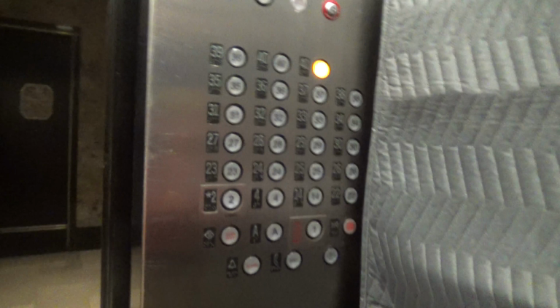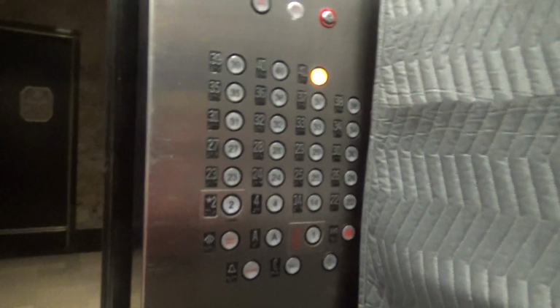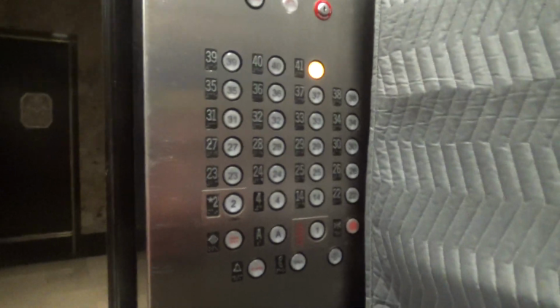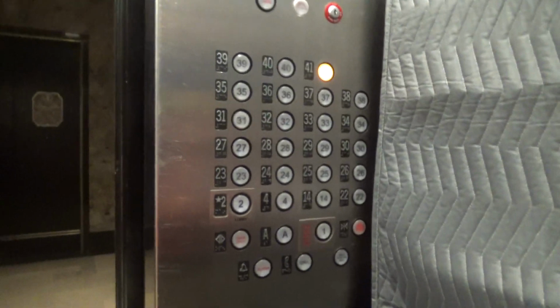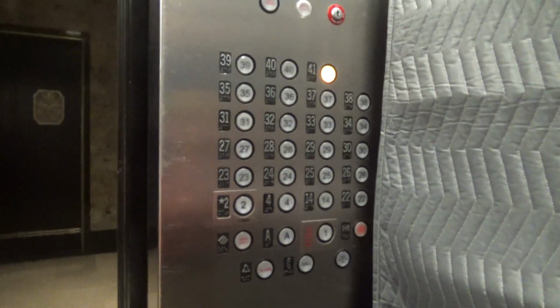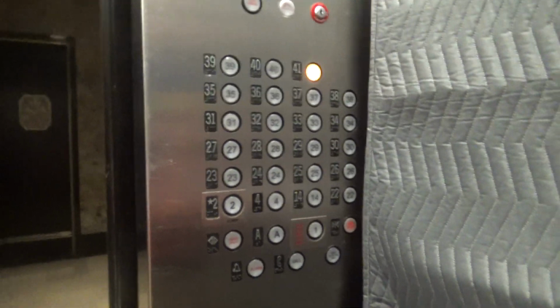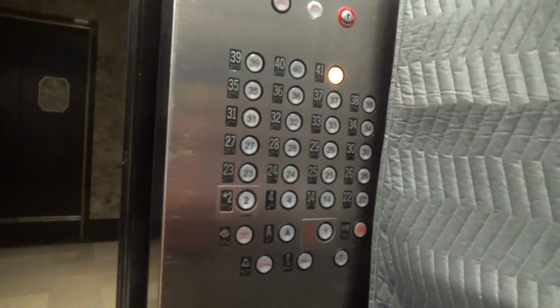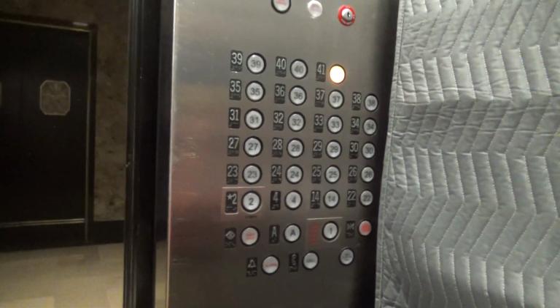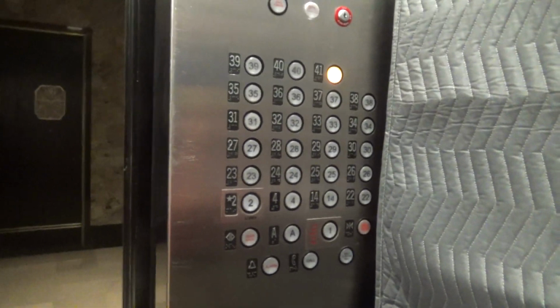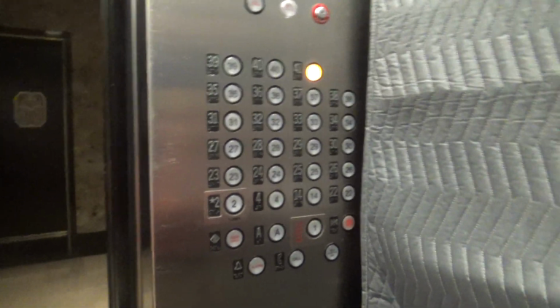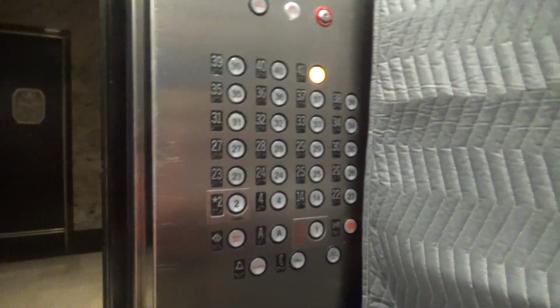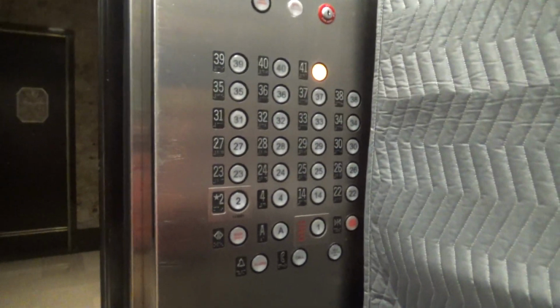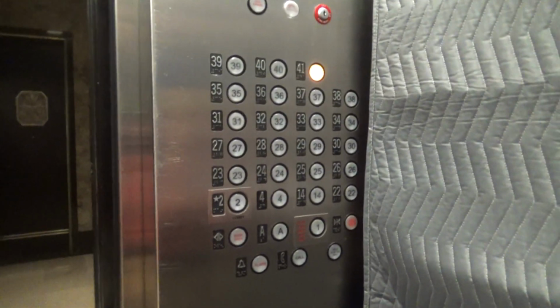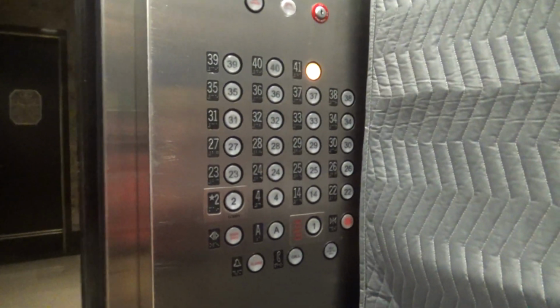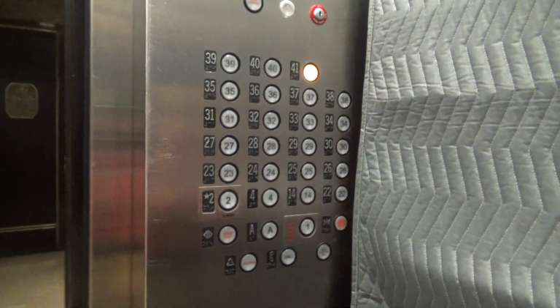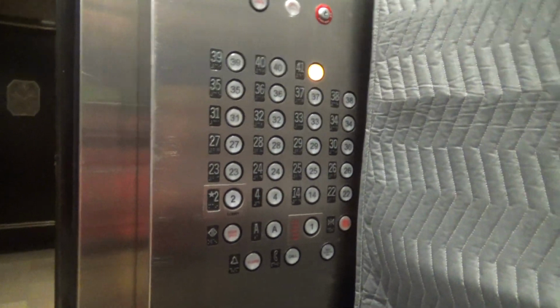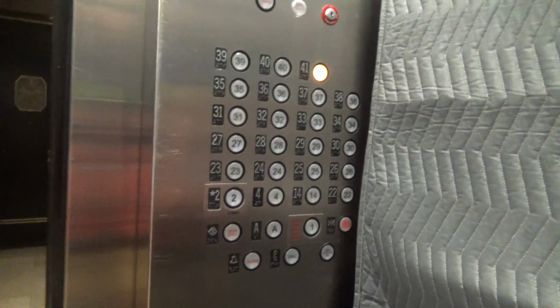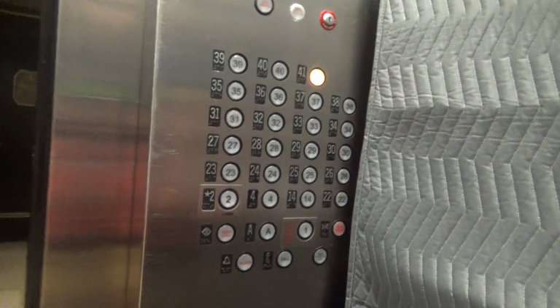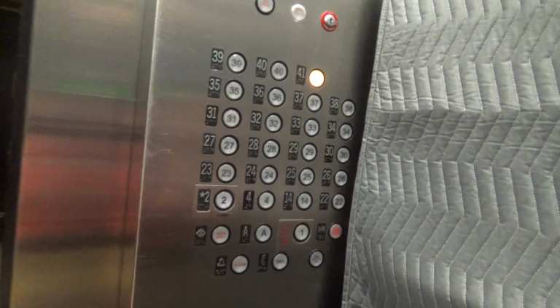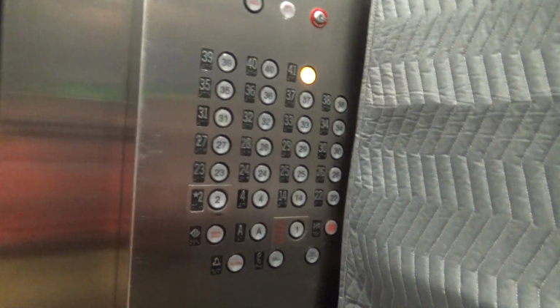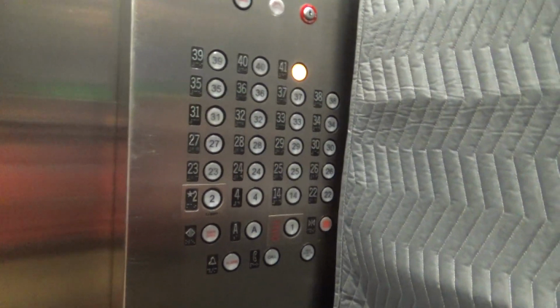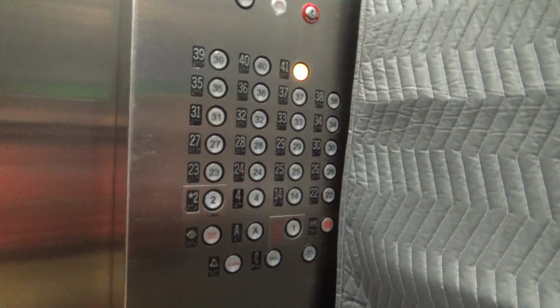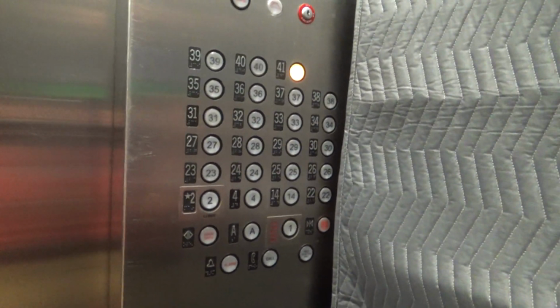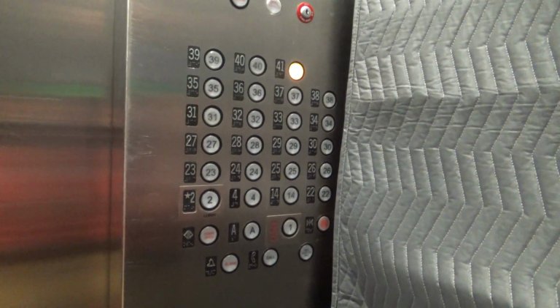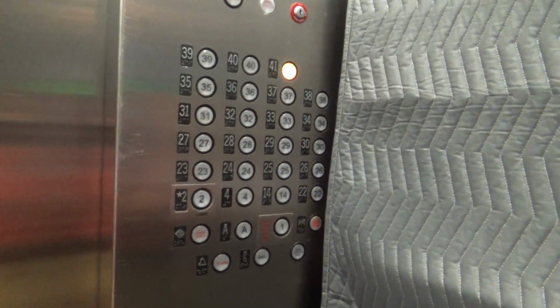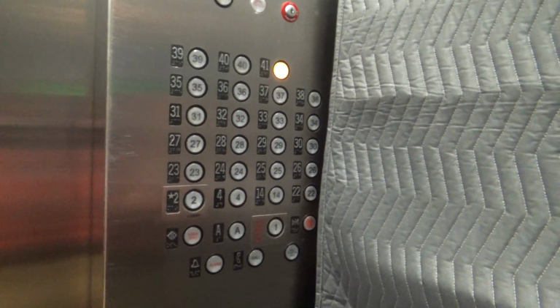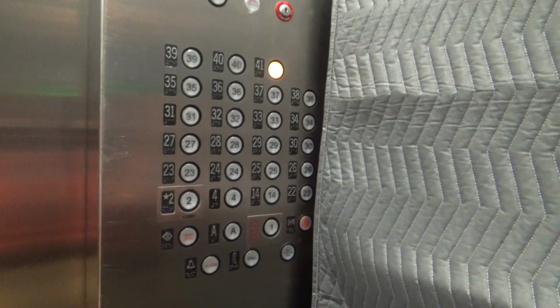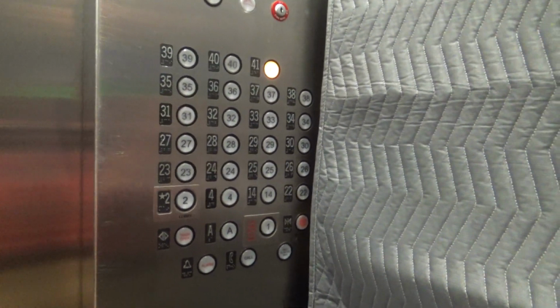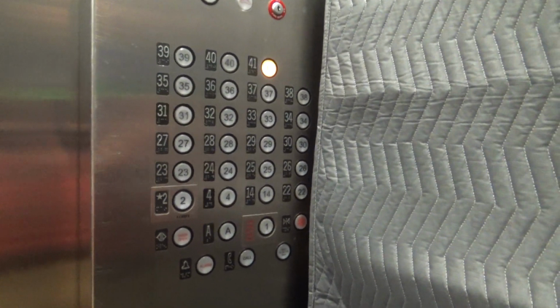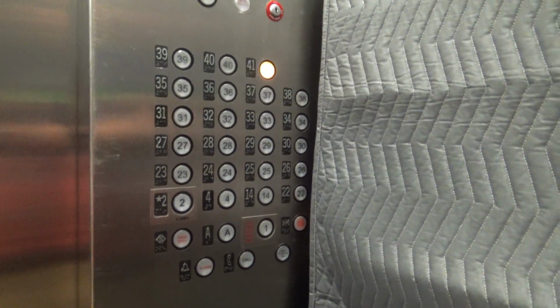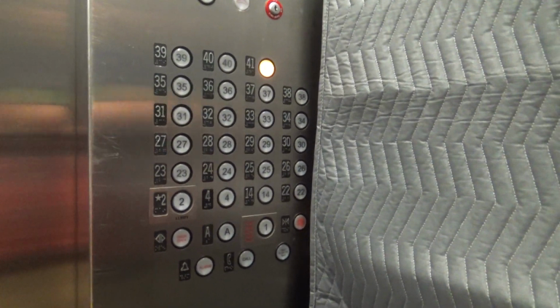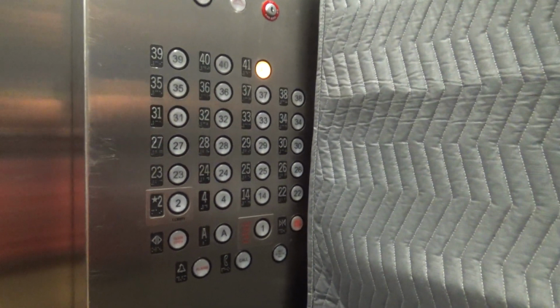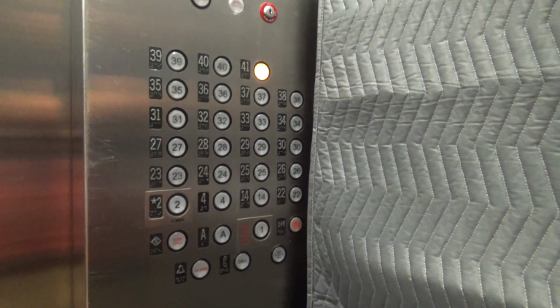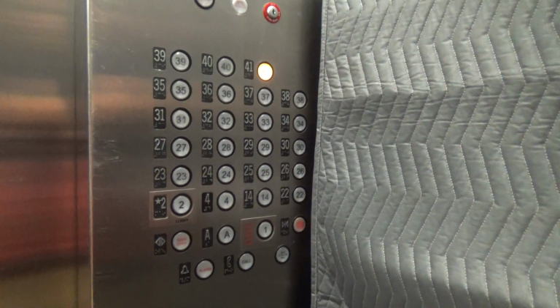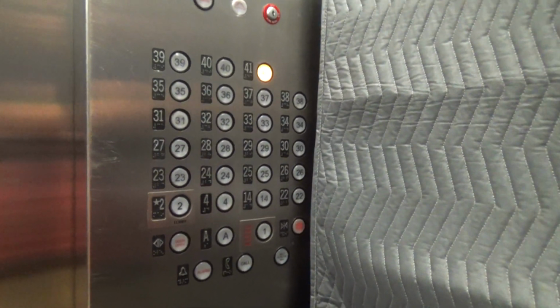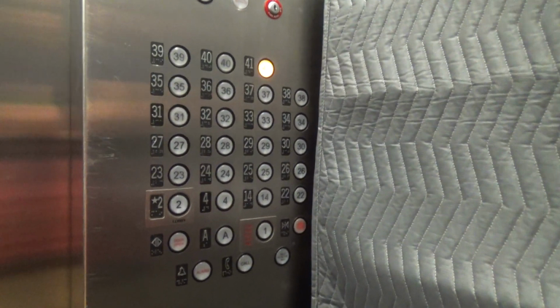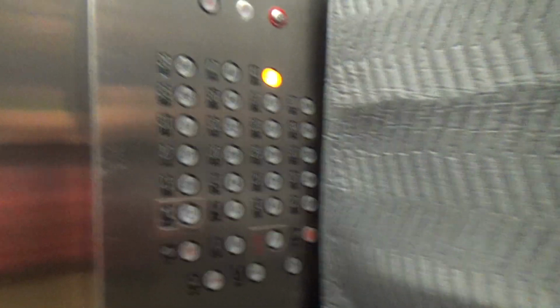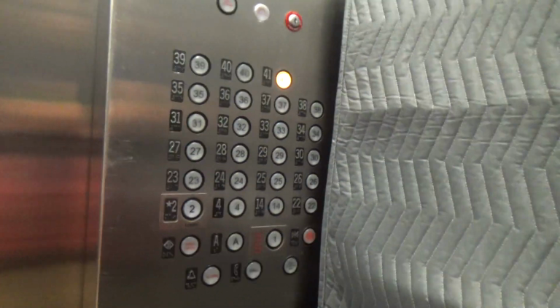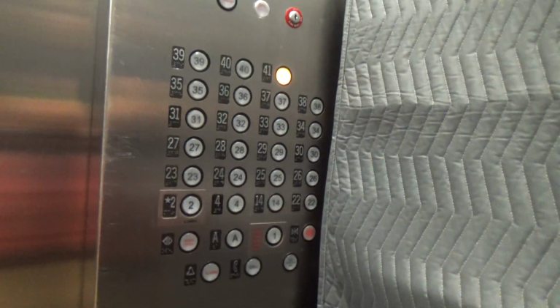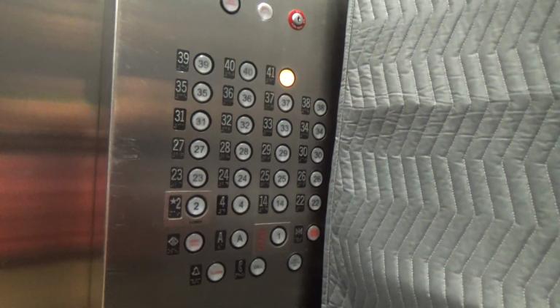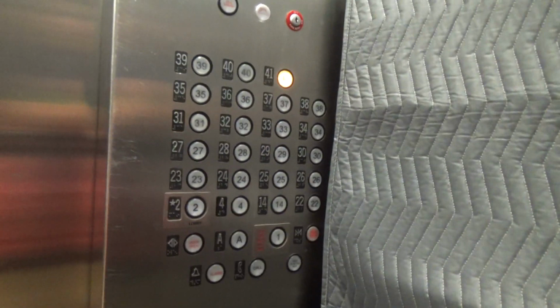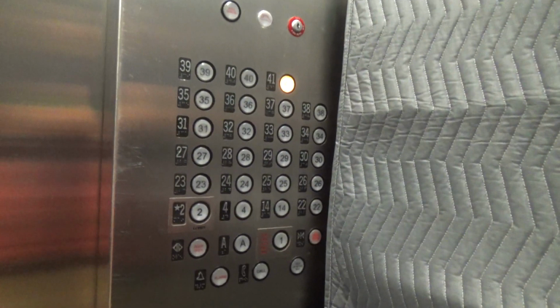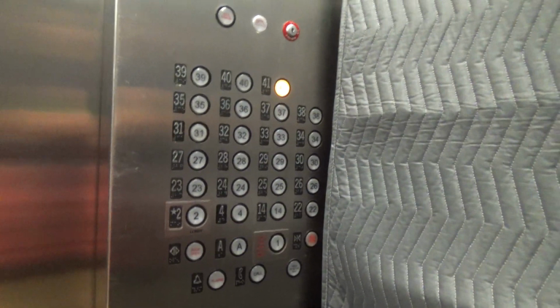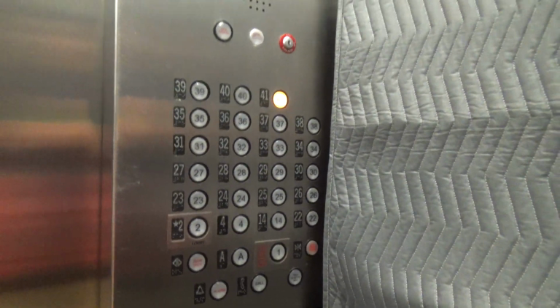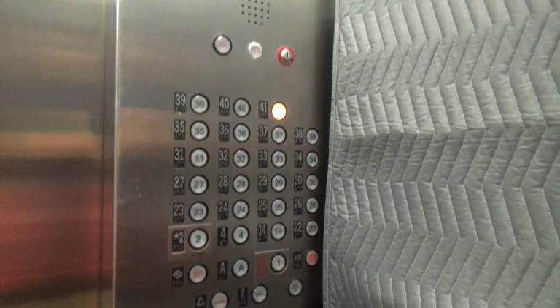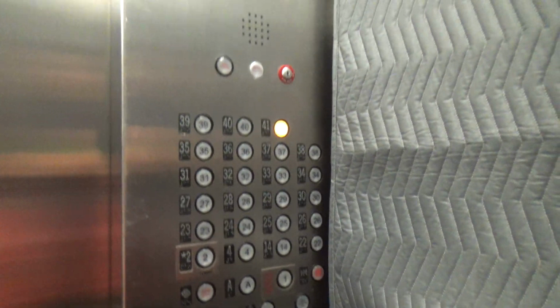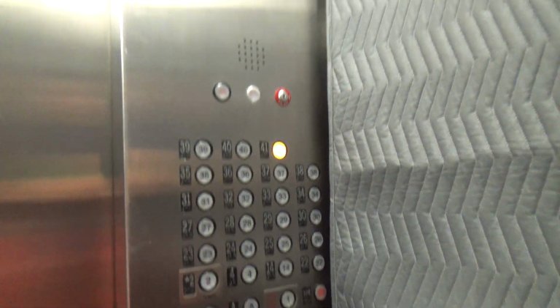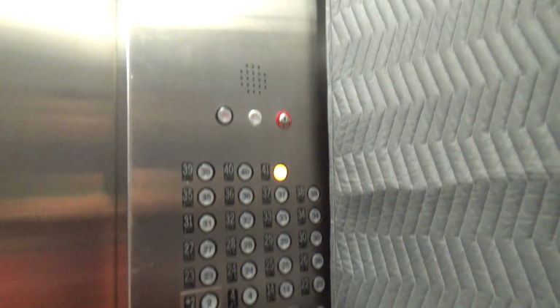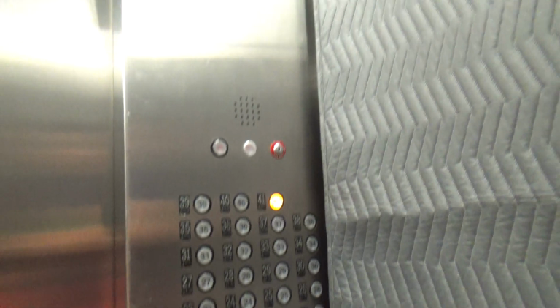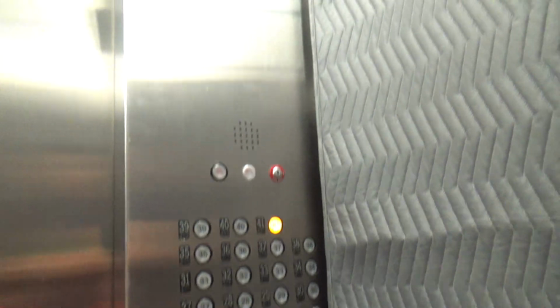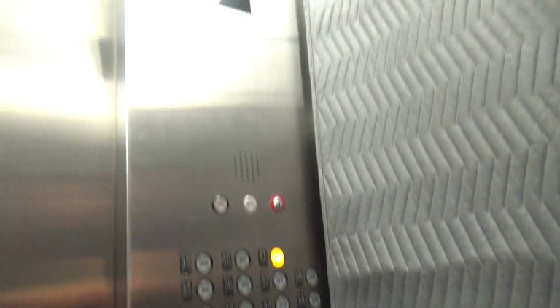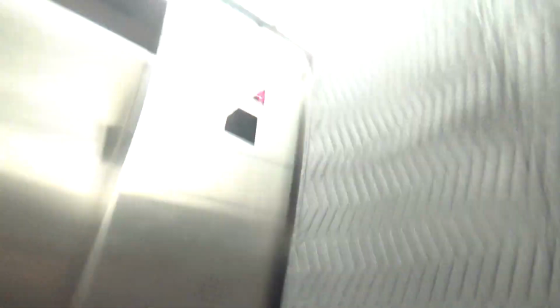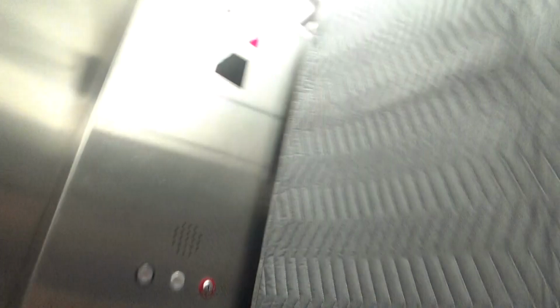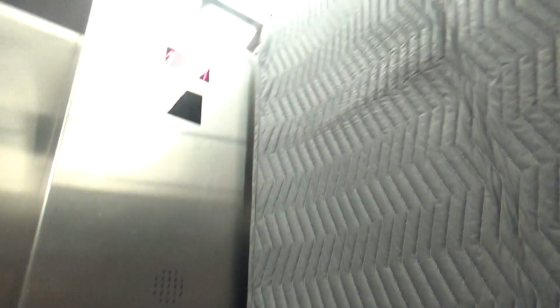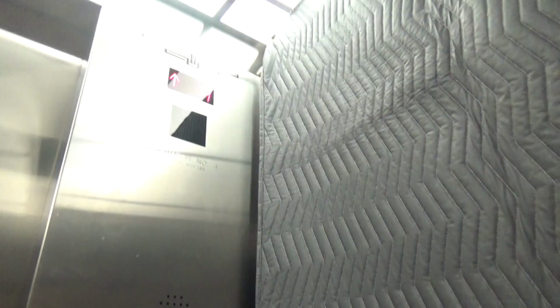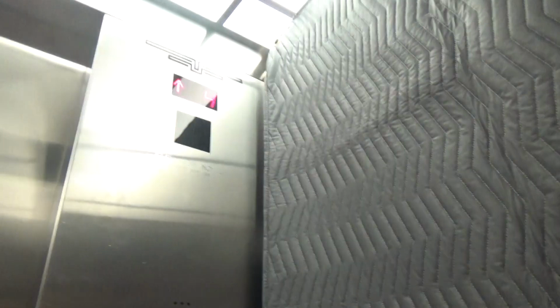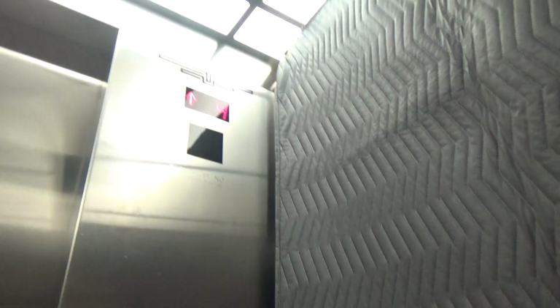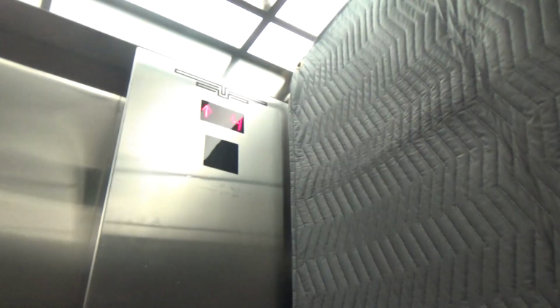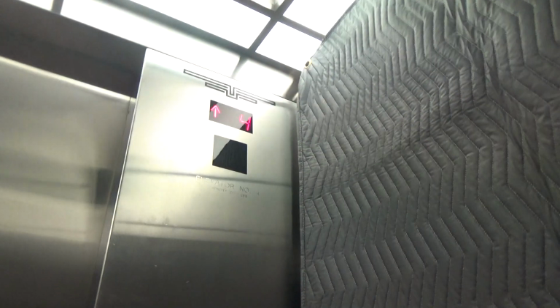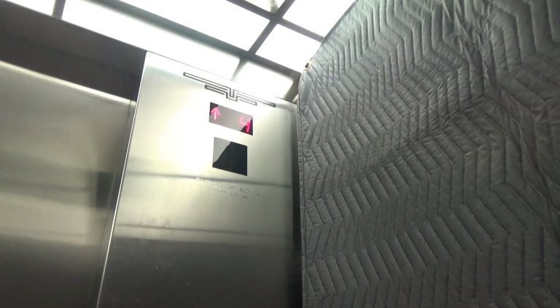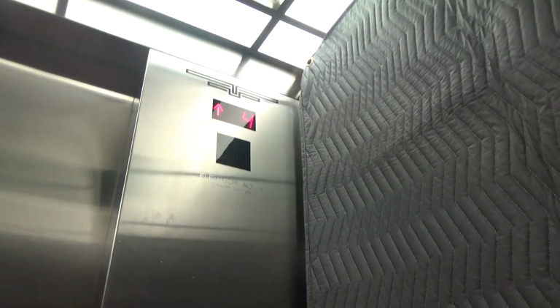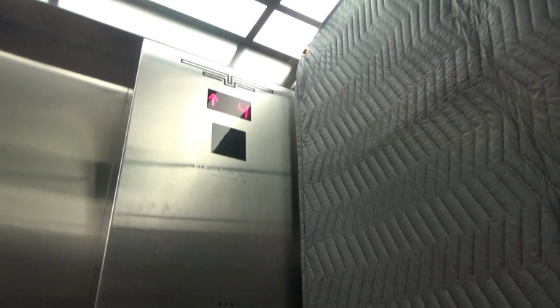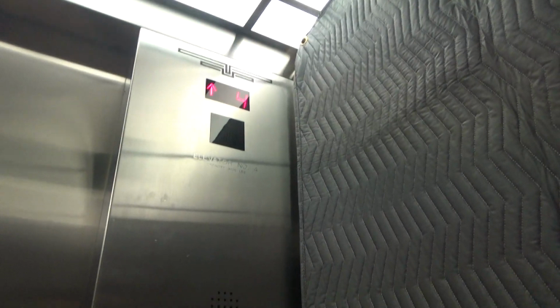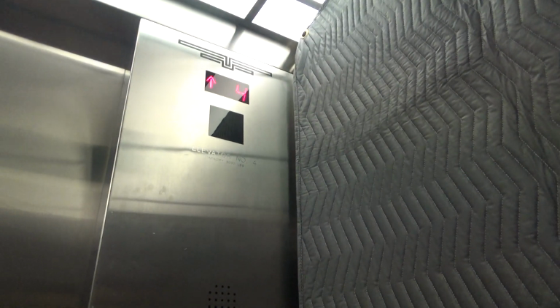These are the high-rise elevators in the Chicago Board of Trade in downtown Chicago. West-East mod by Schindler.